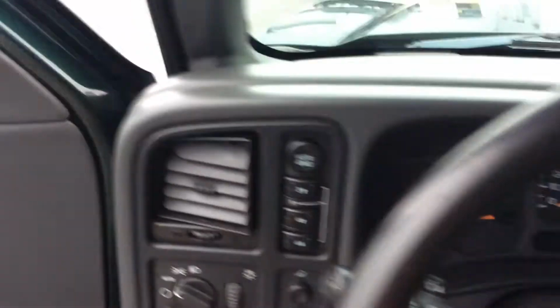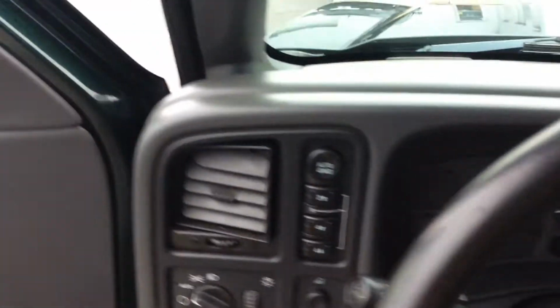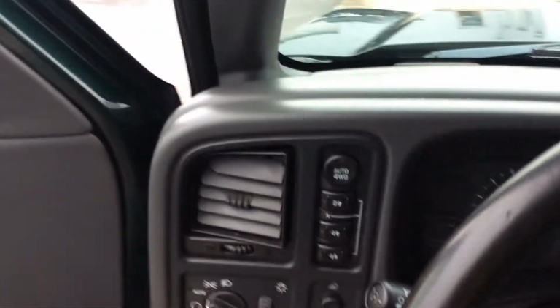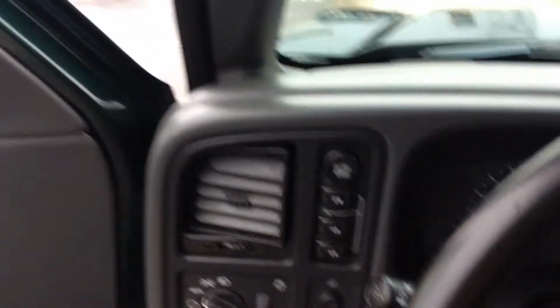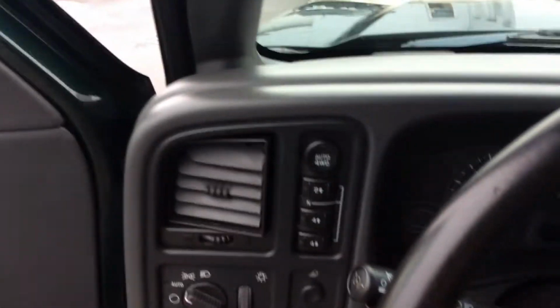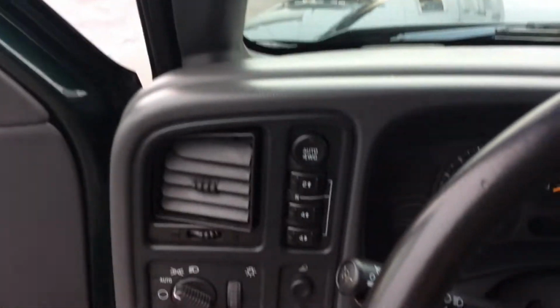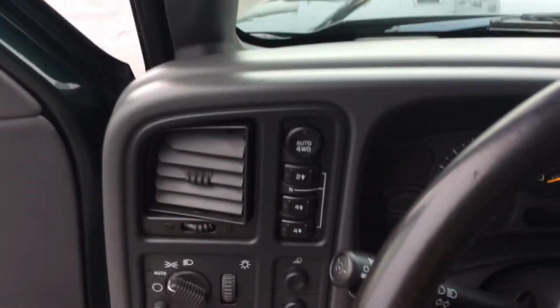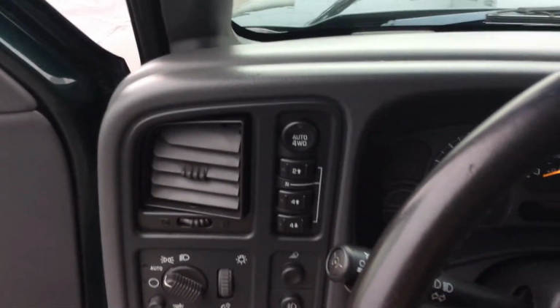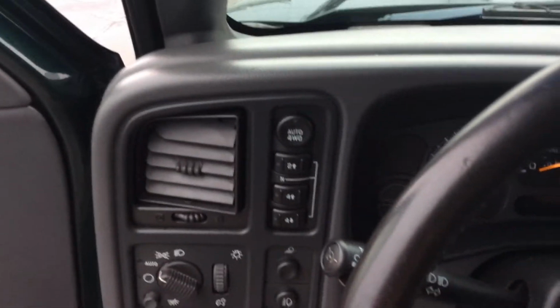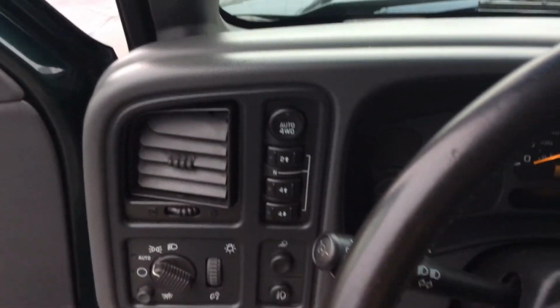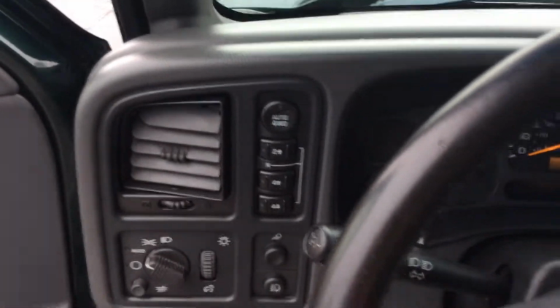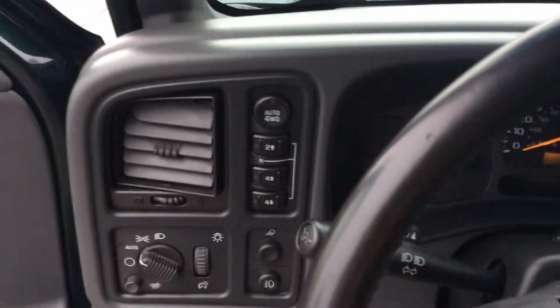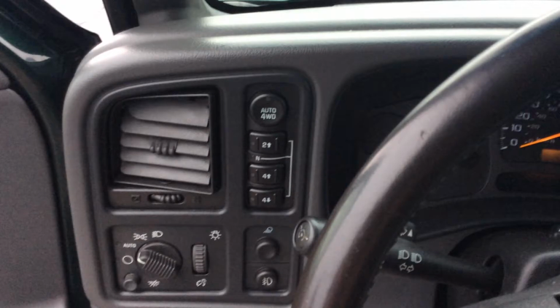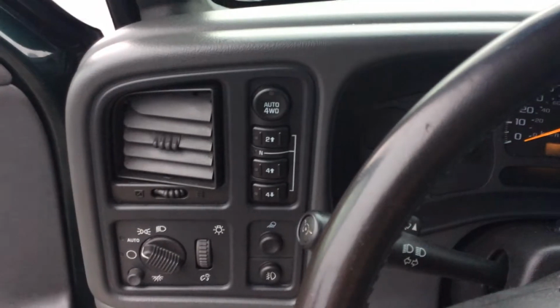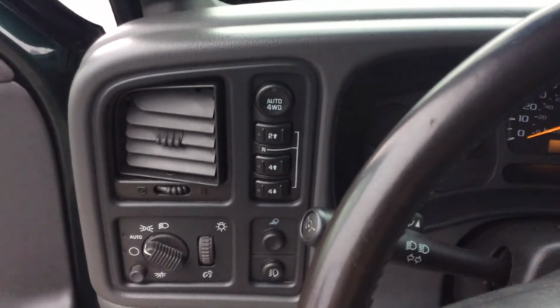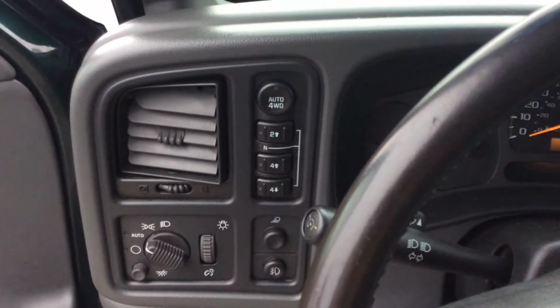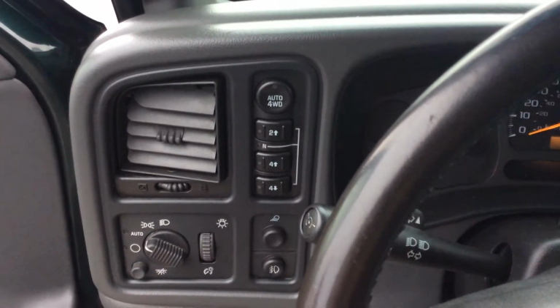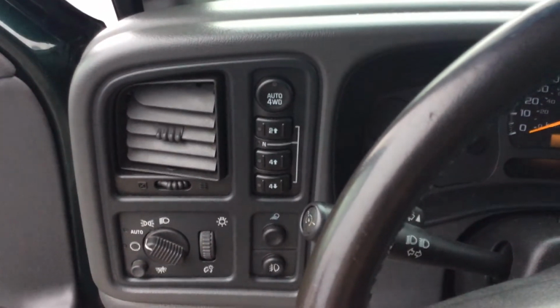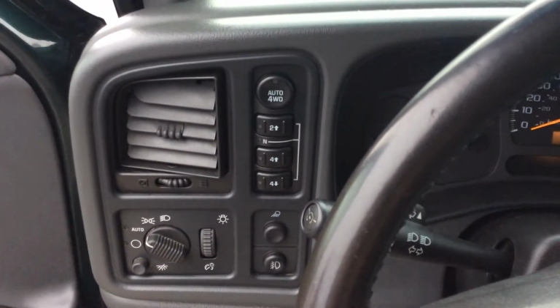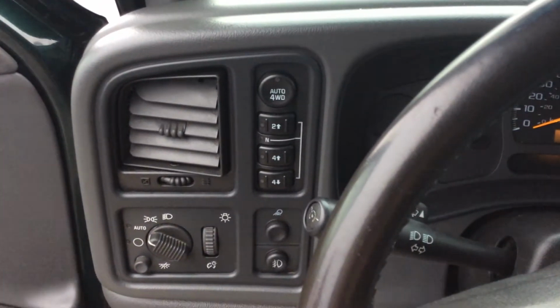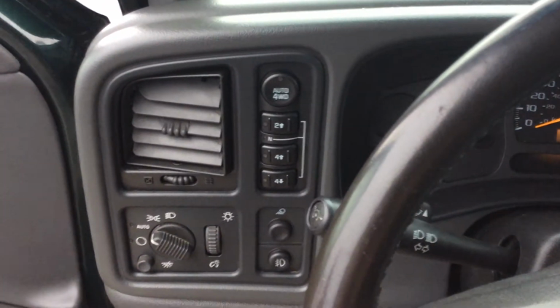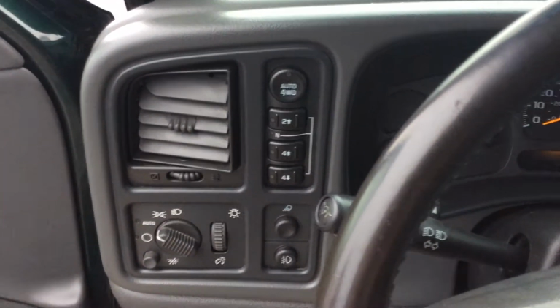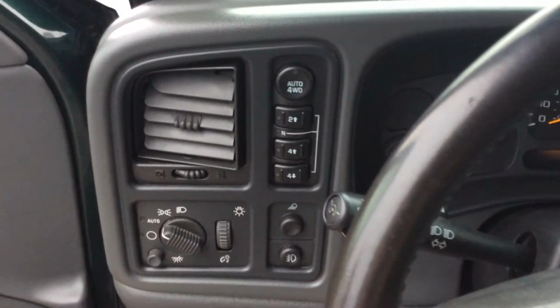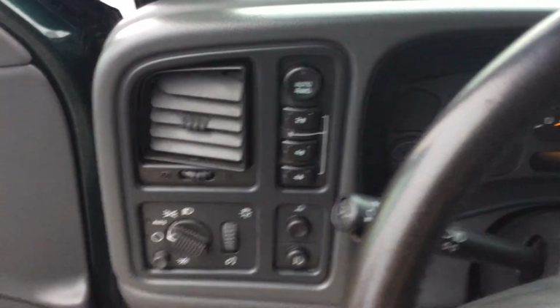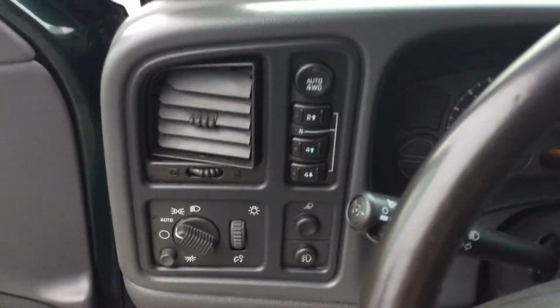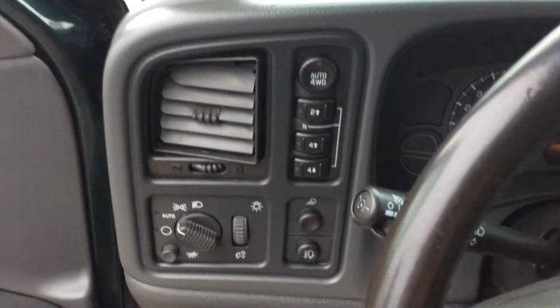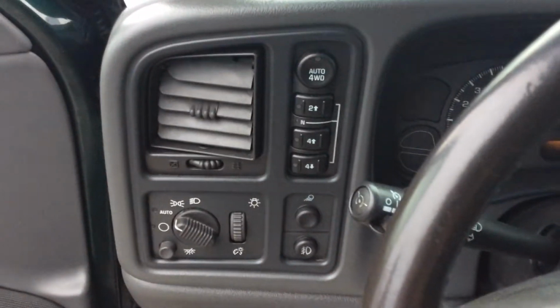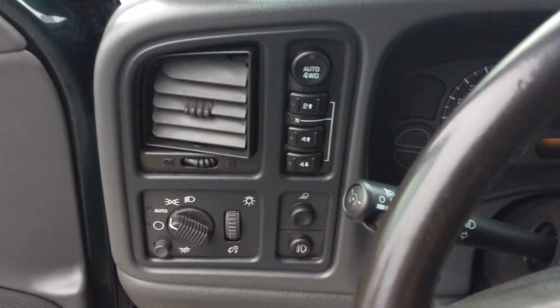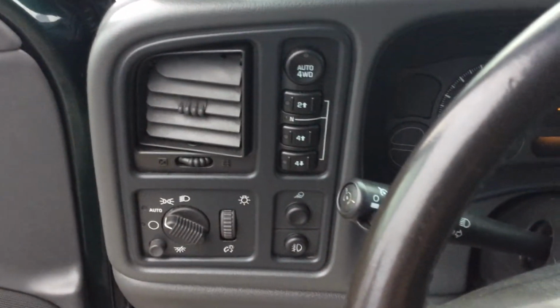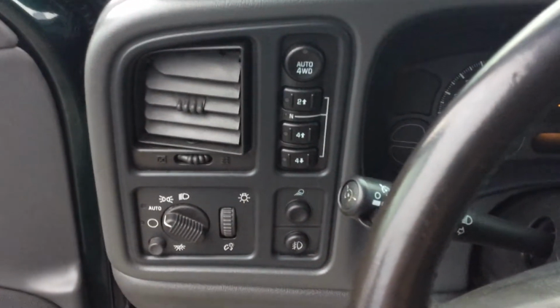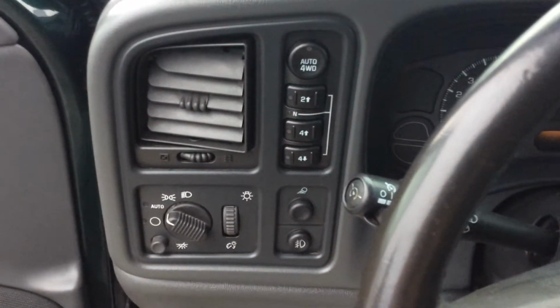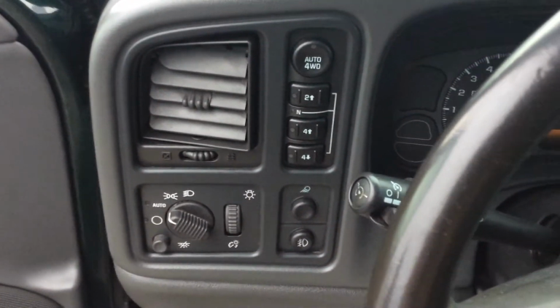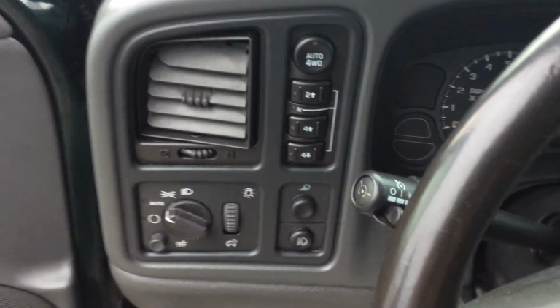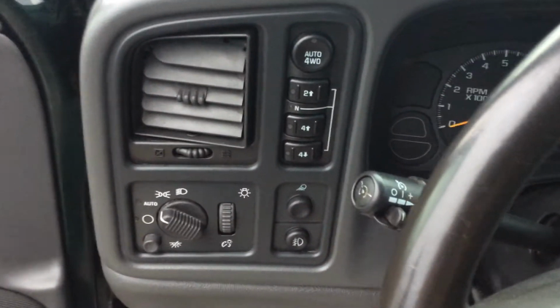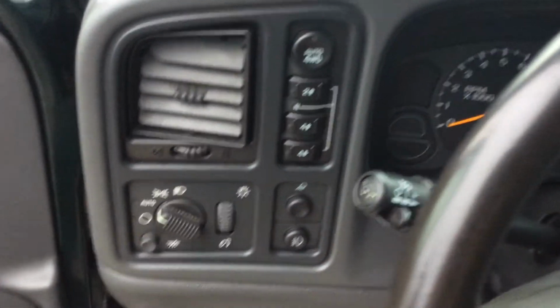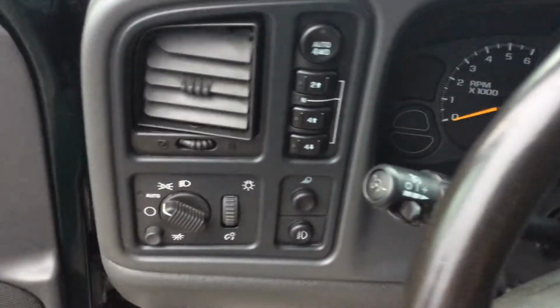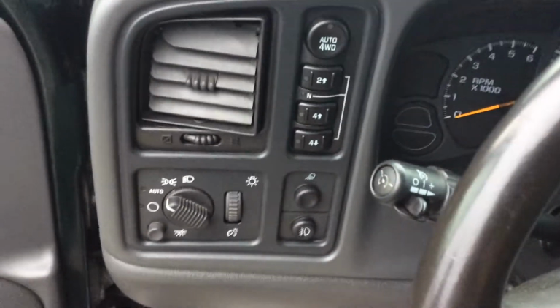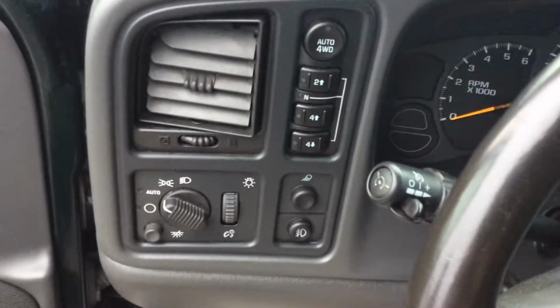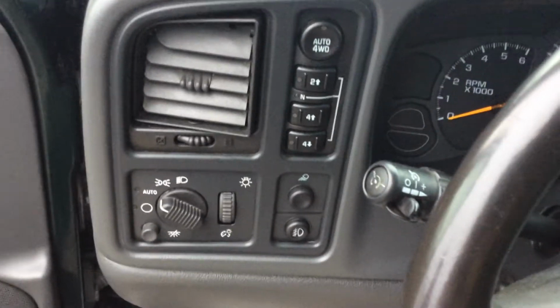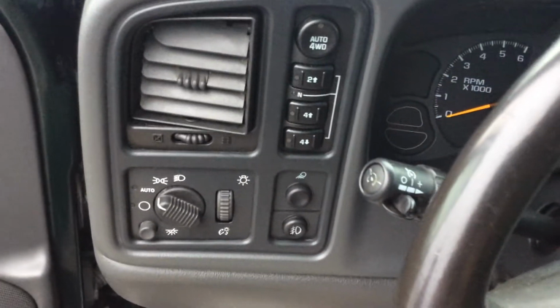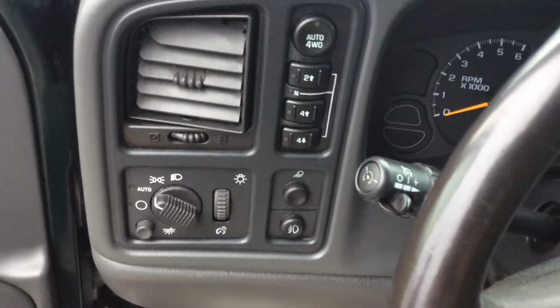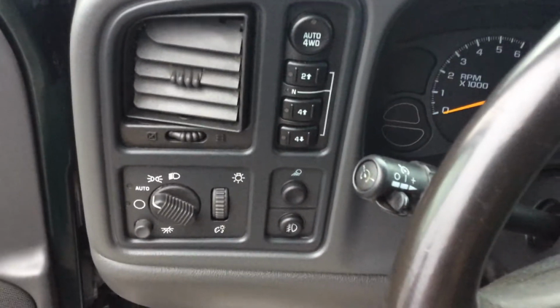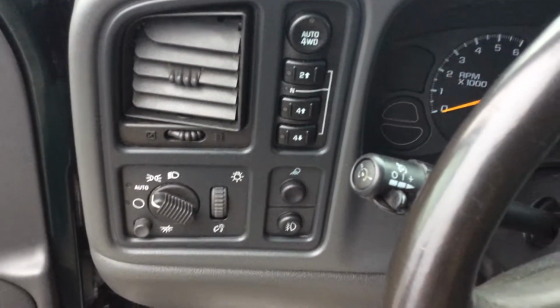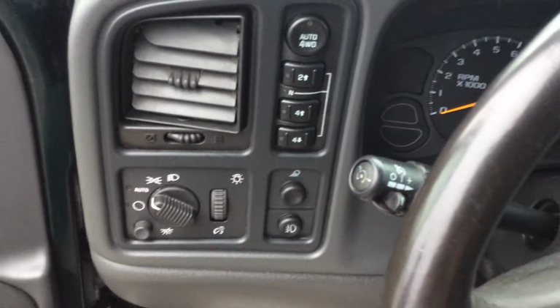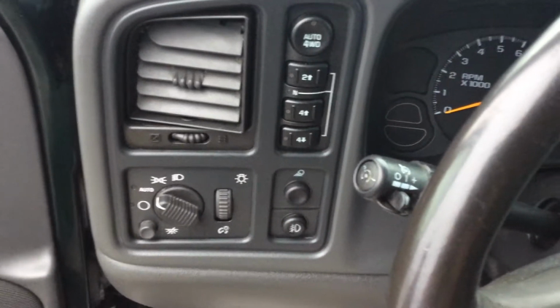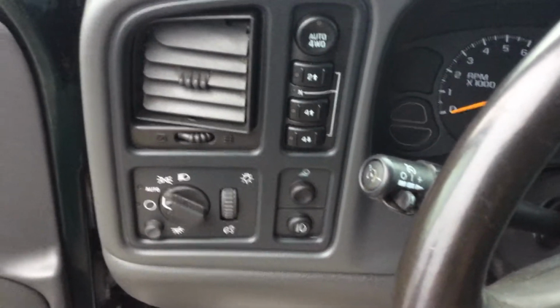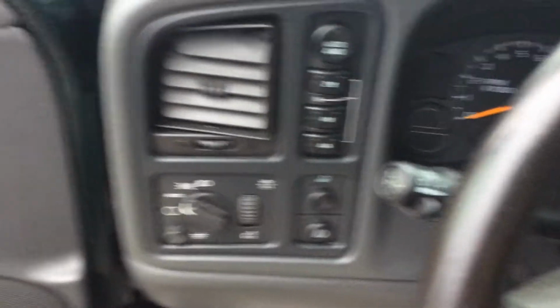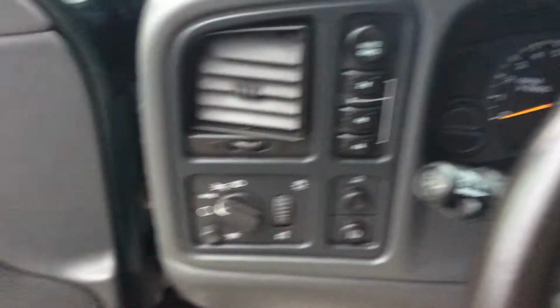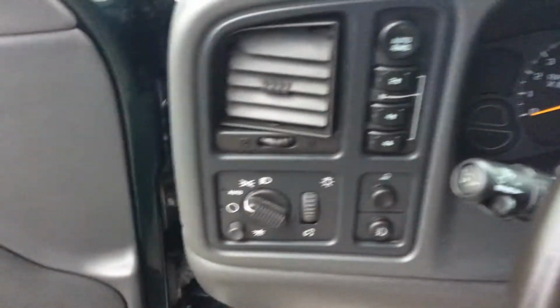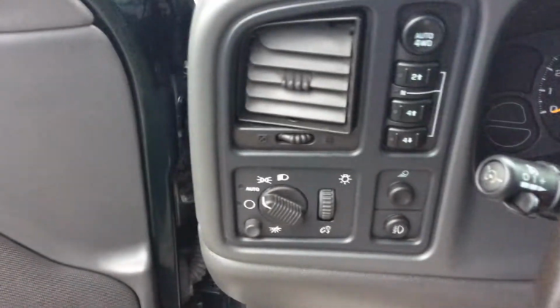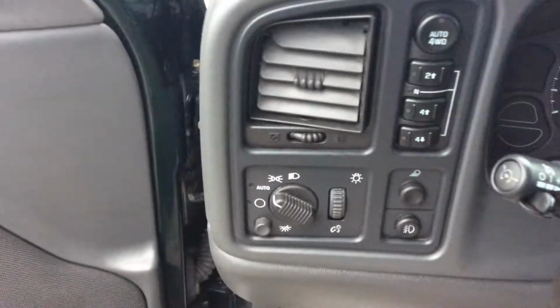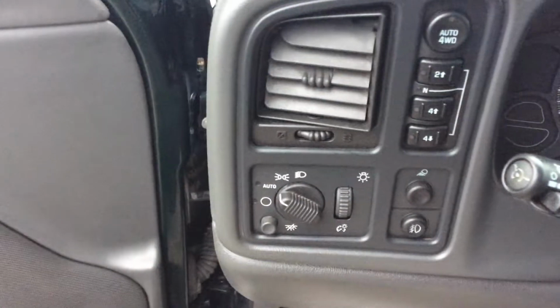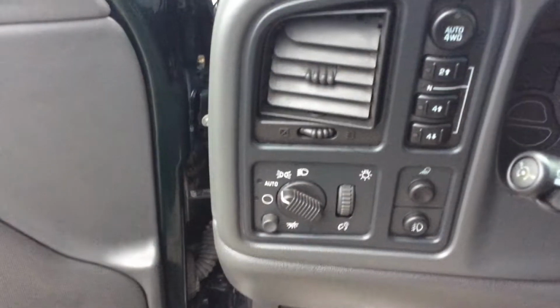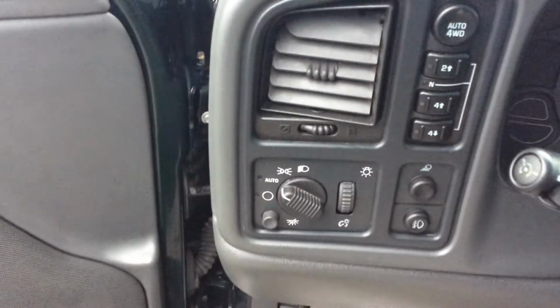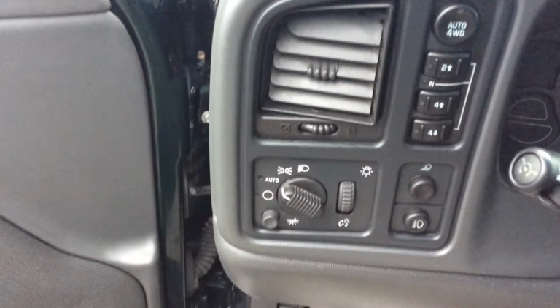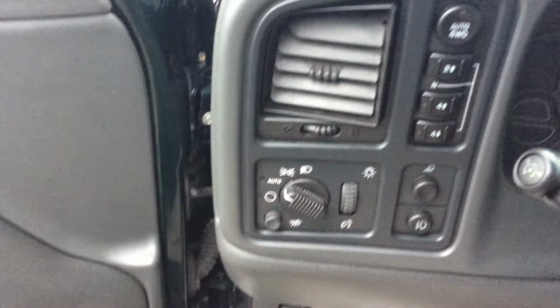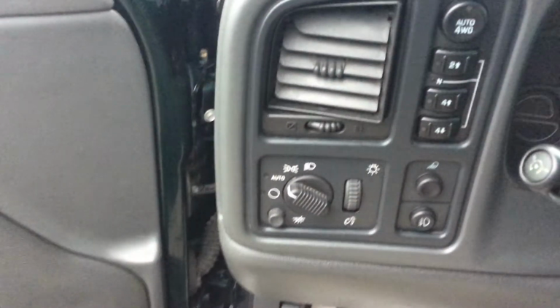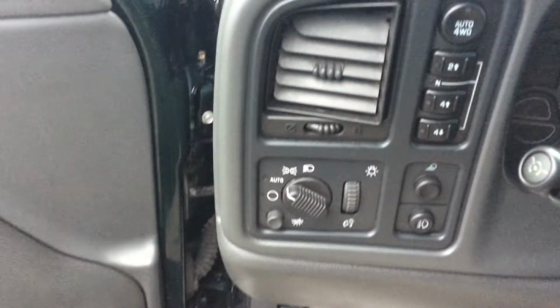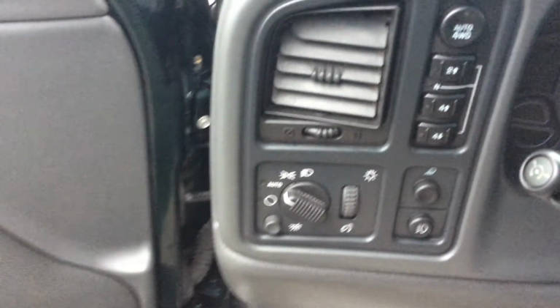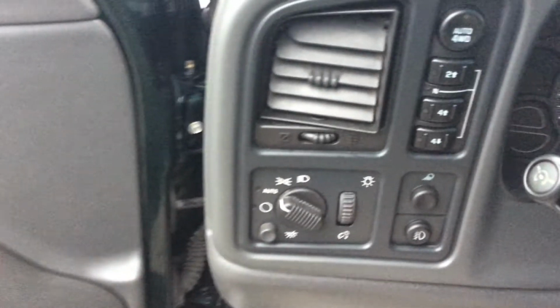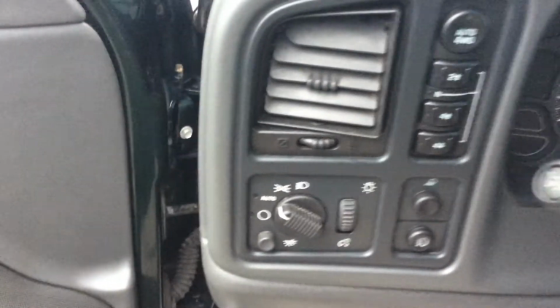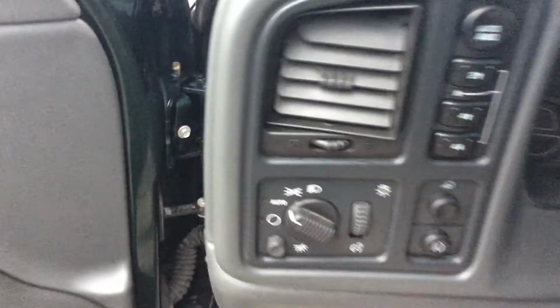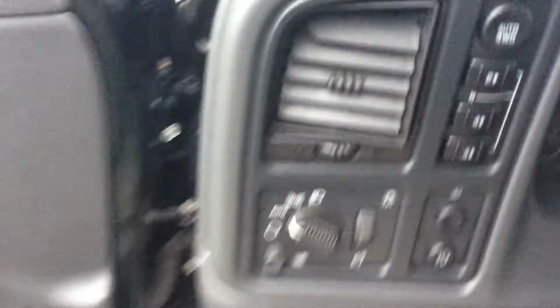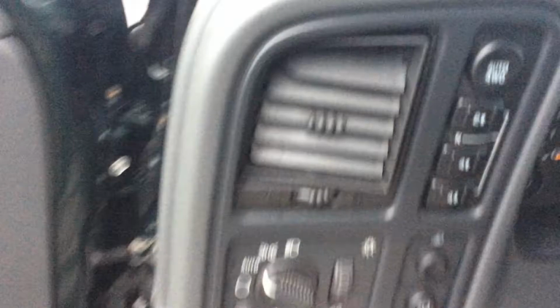Your four wheel drive settings are all right here, as well as all of your cruise control right on the end there. And your lights are controlled there.